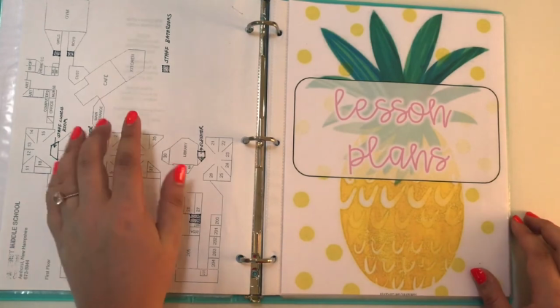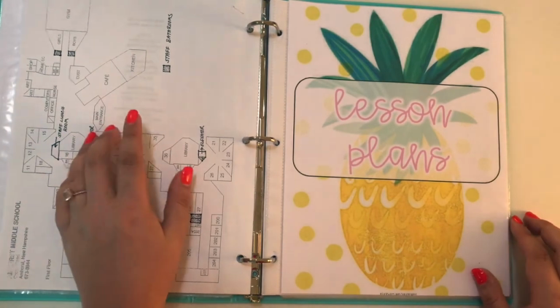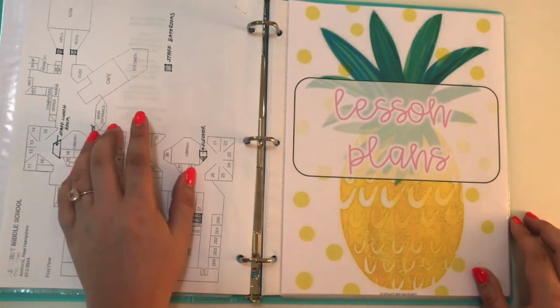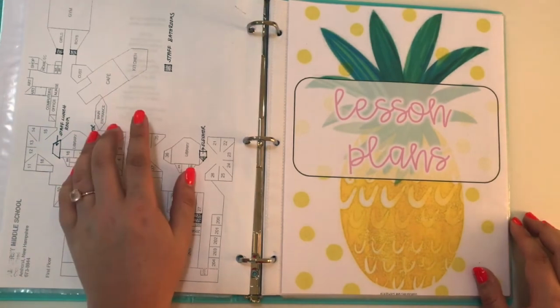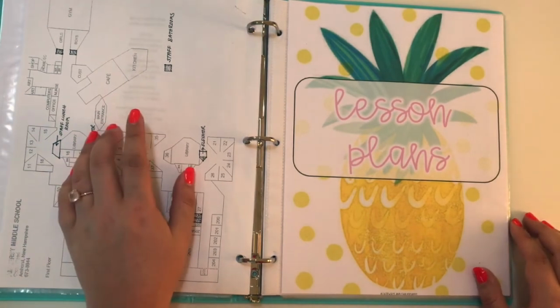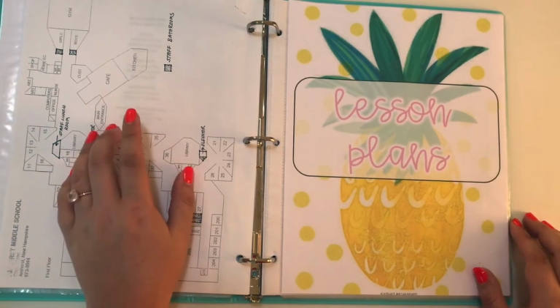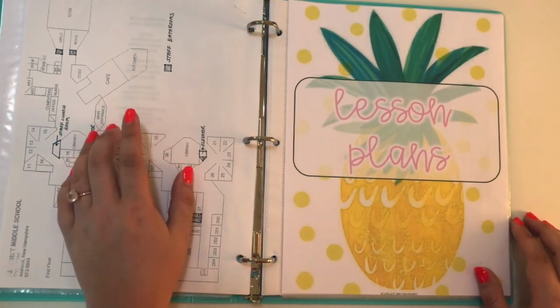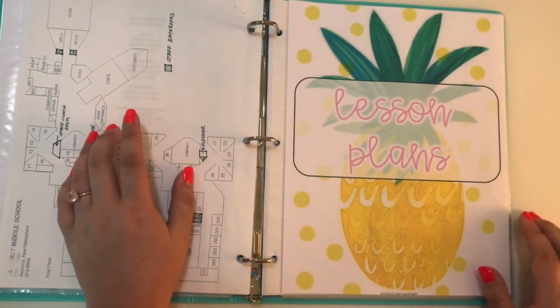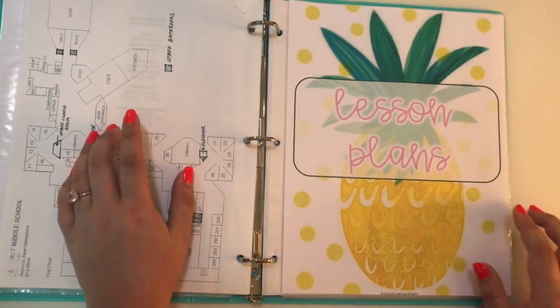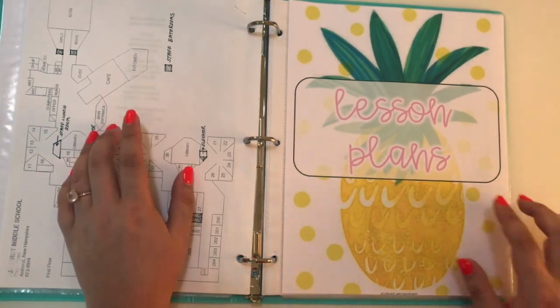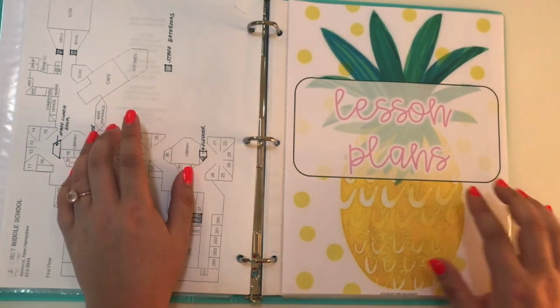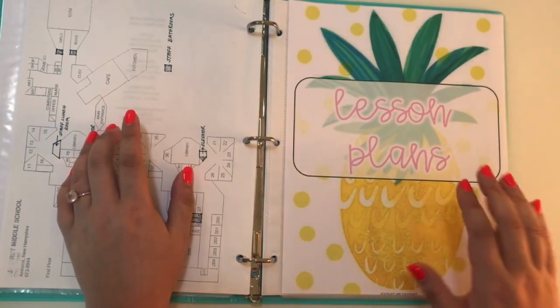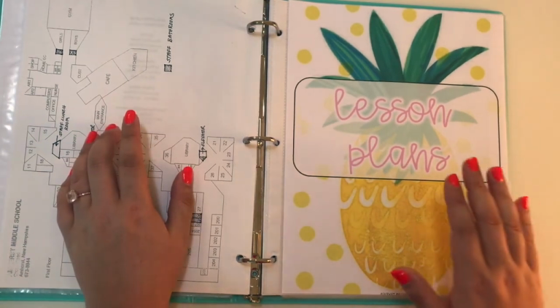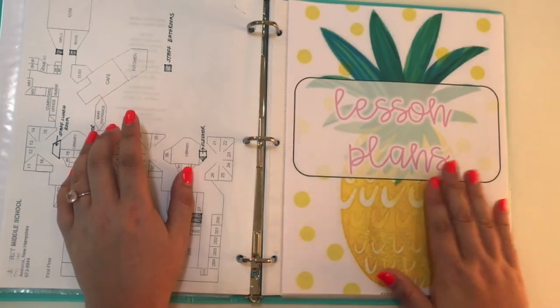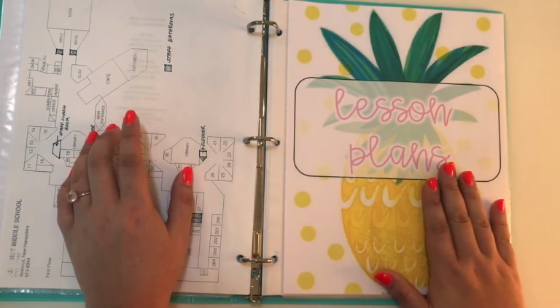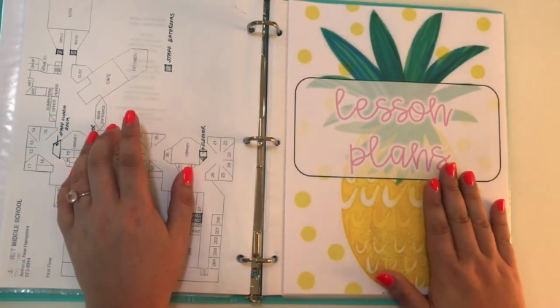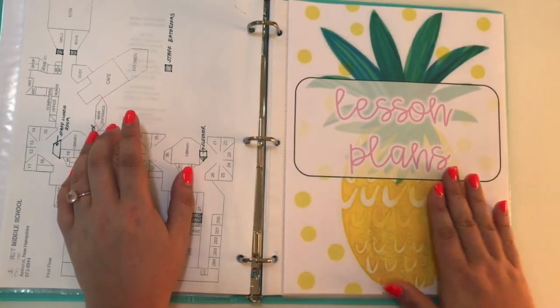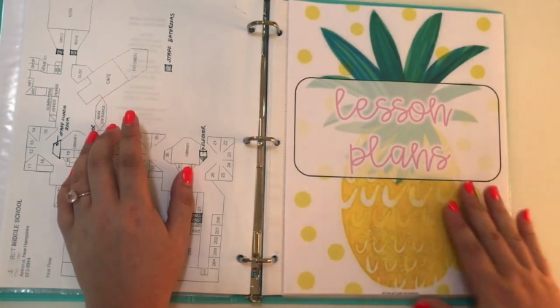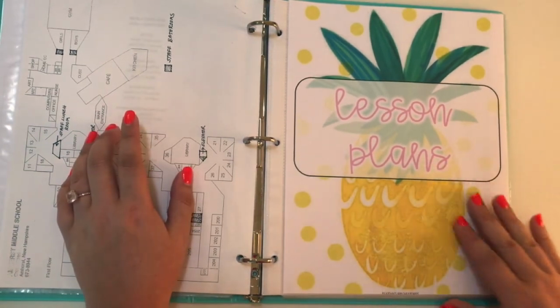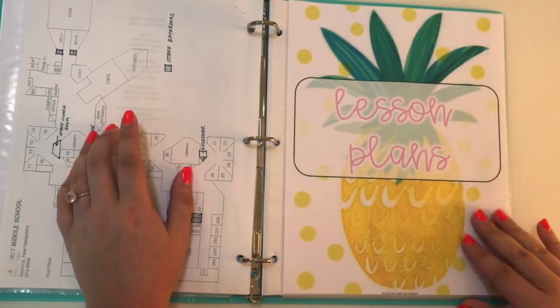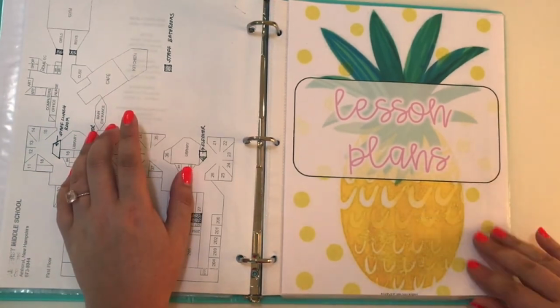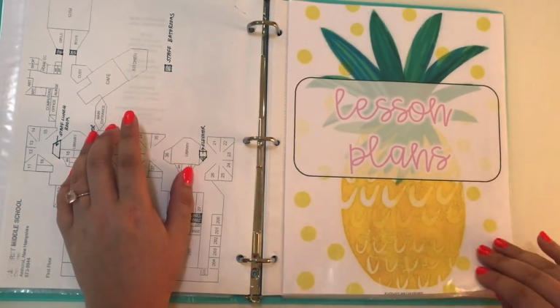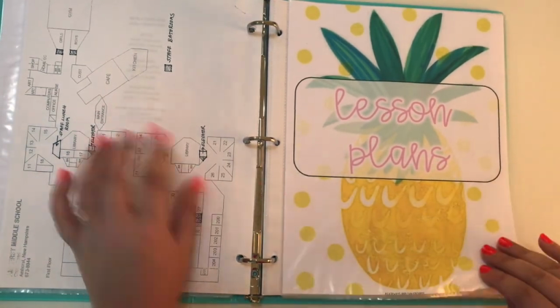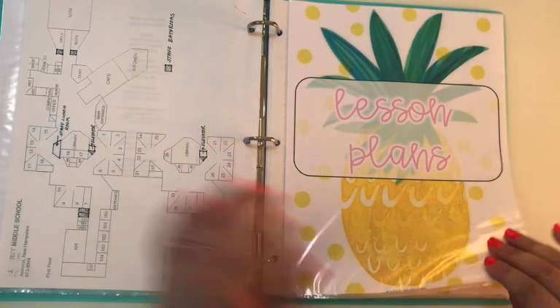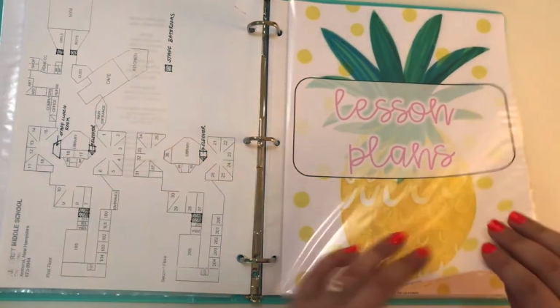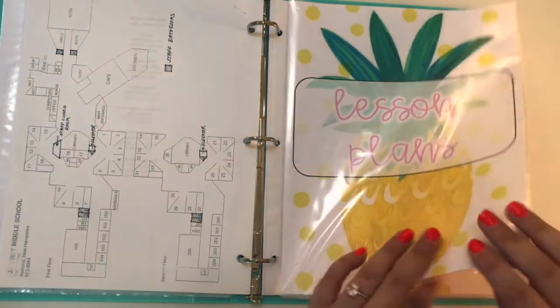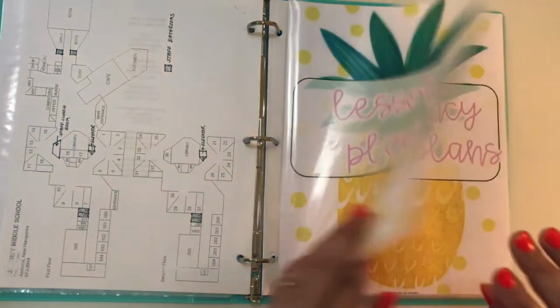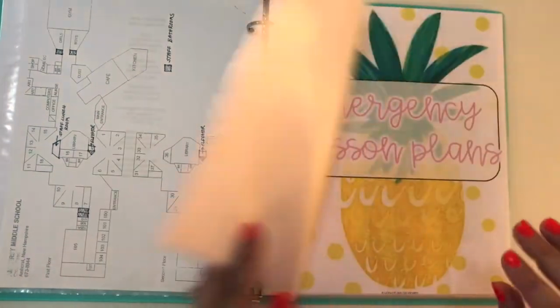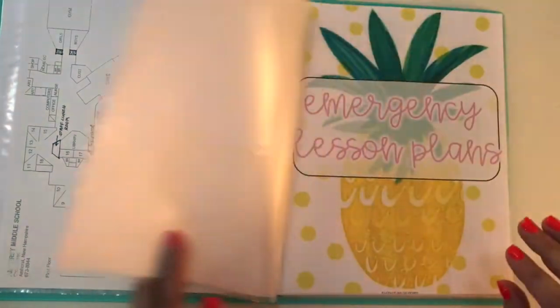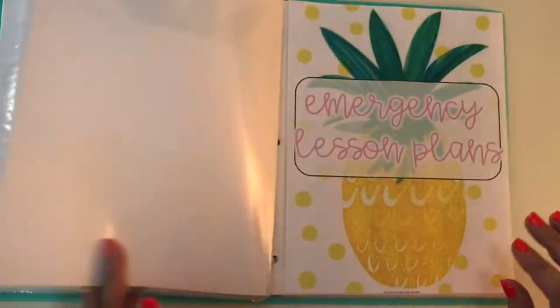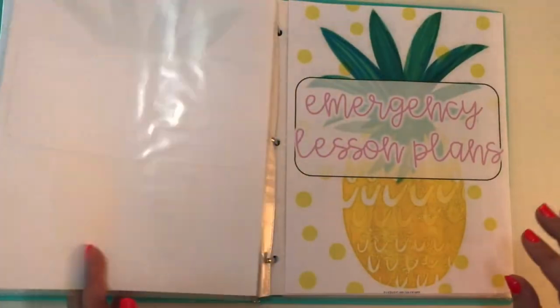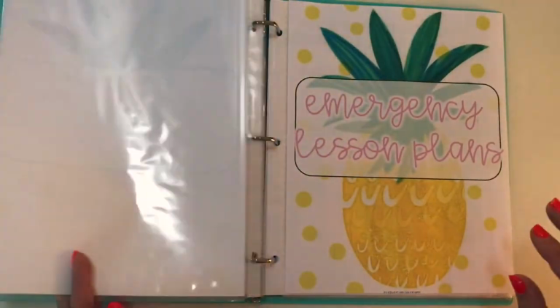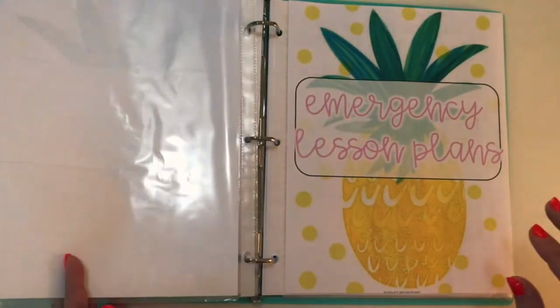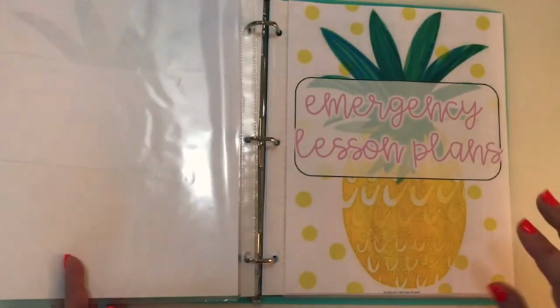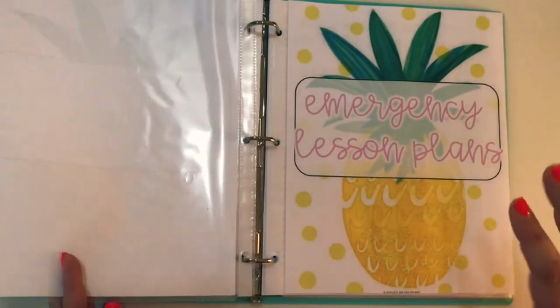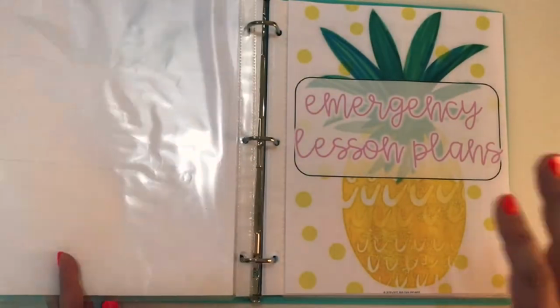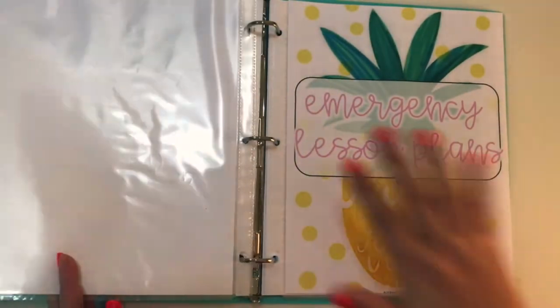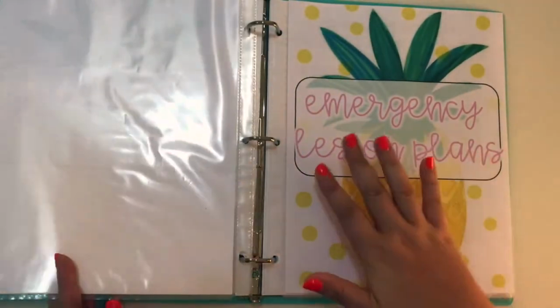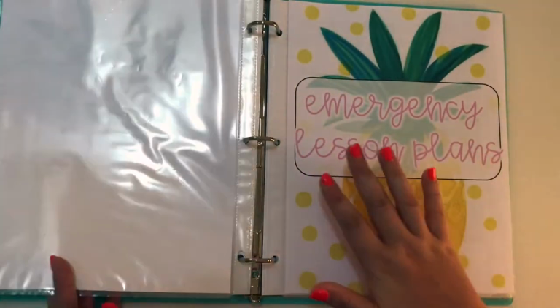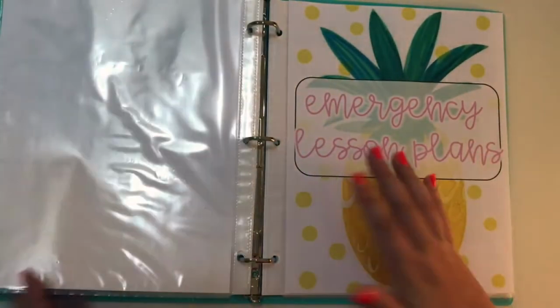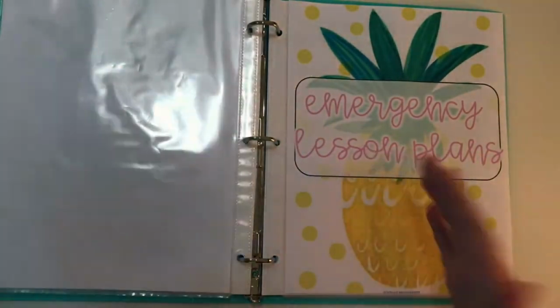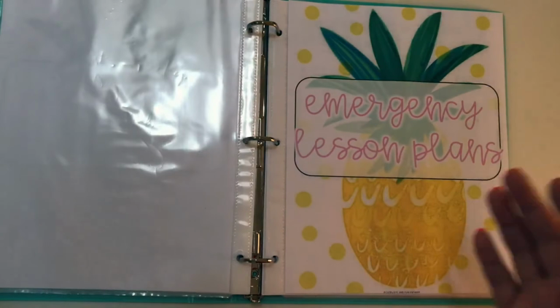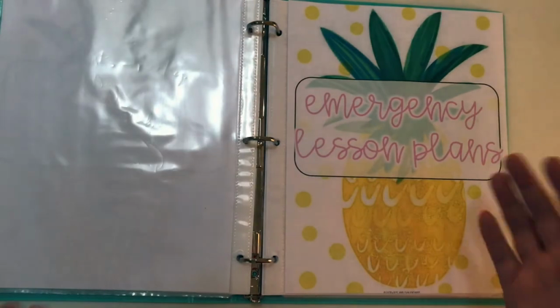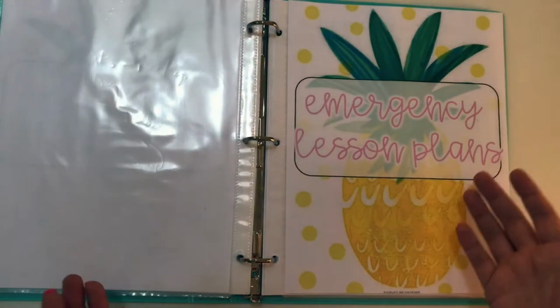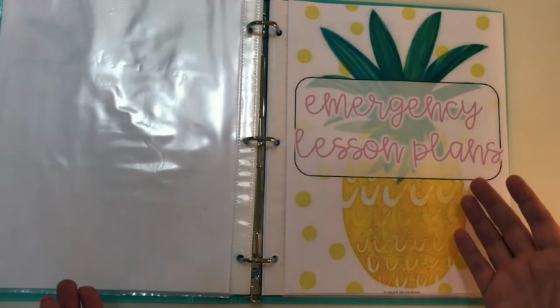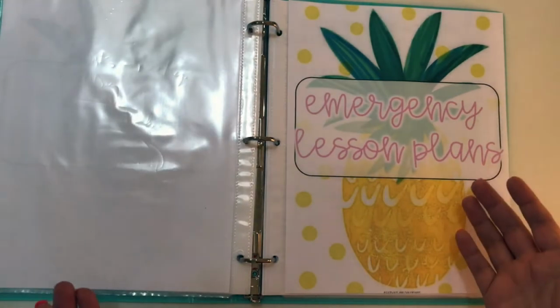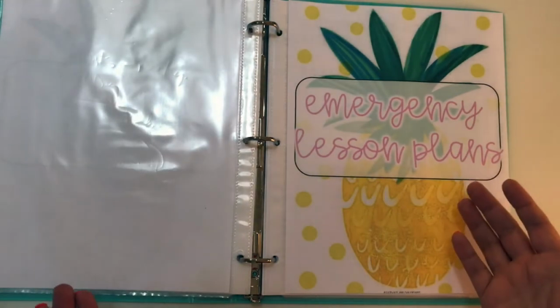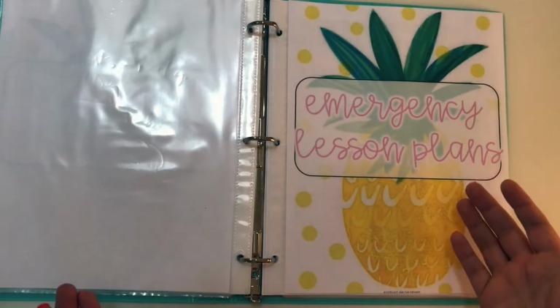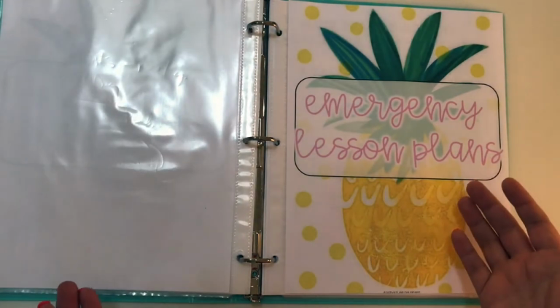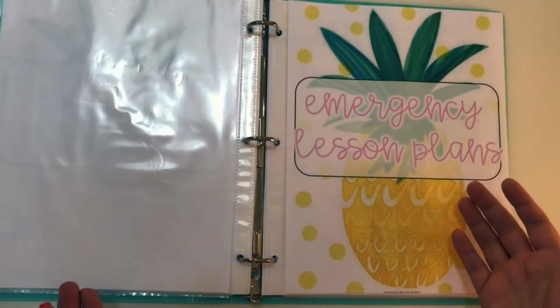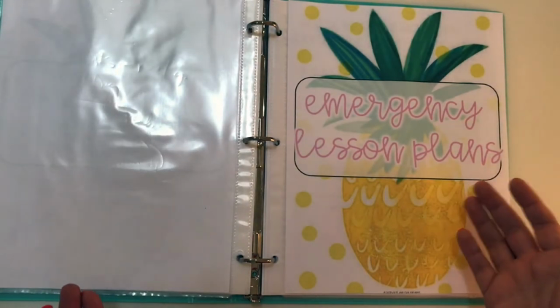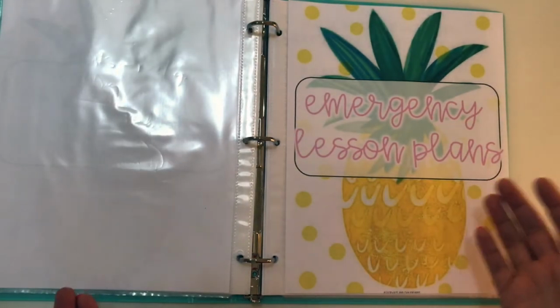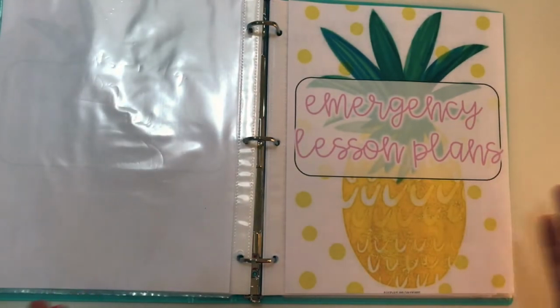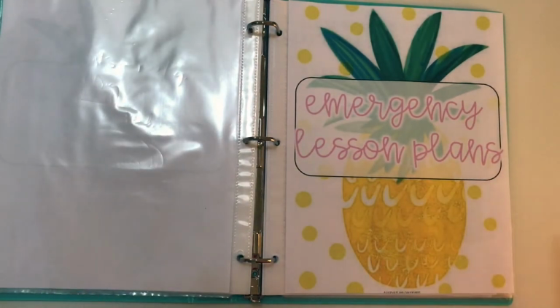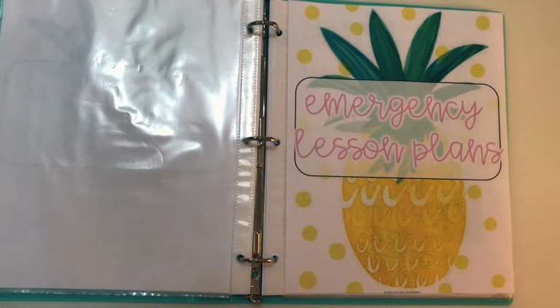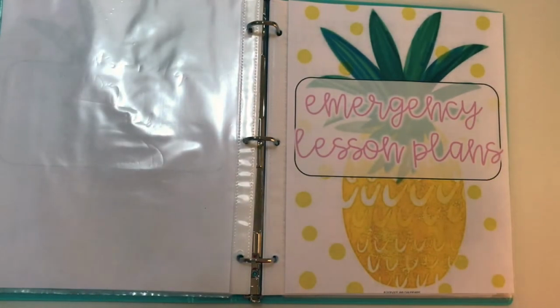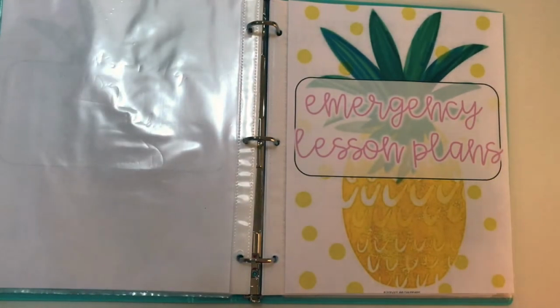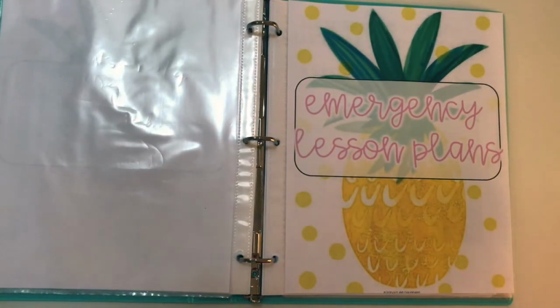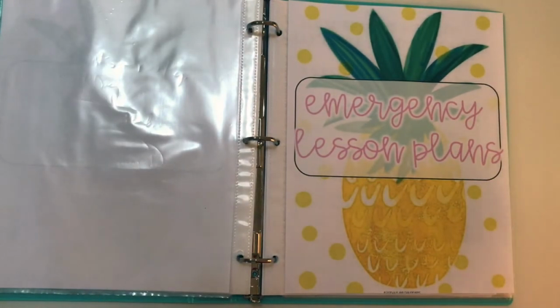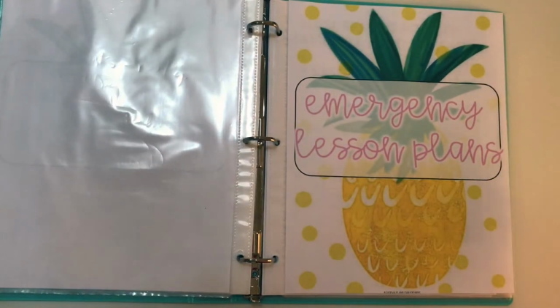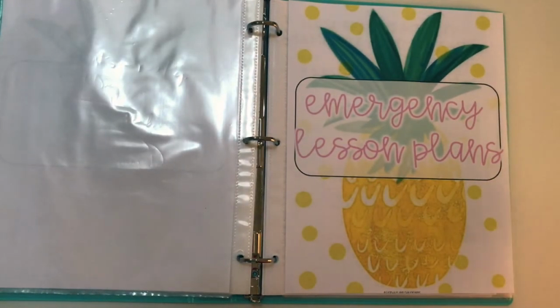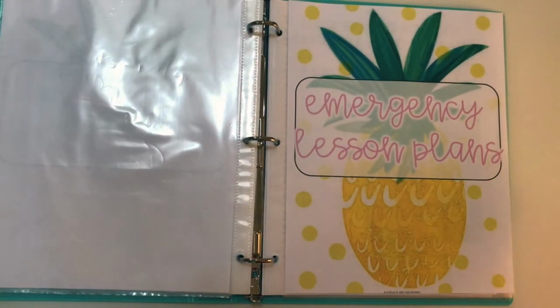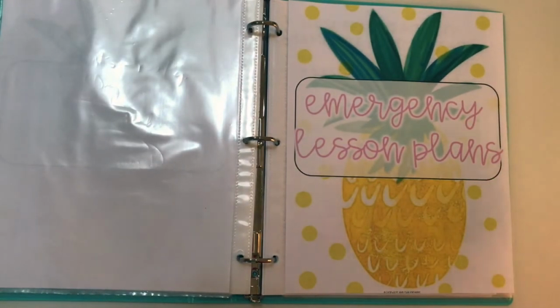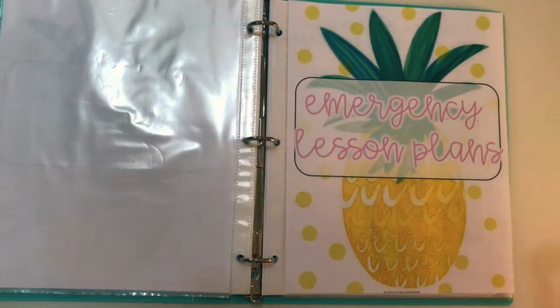Then we have a lesson plan section, which is where I put the lesson plan. Obviously nothing there because I haven't started school yet.